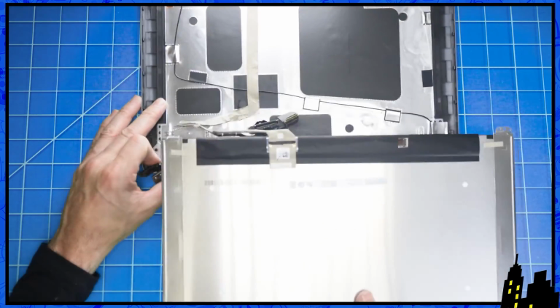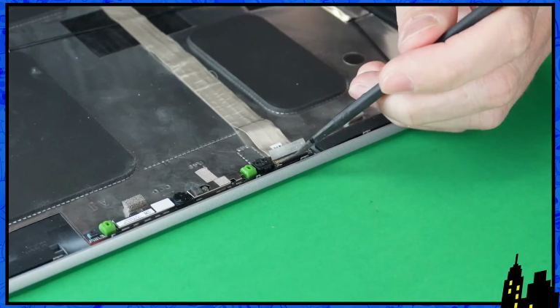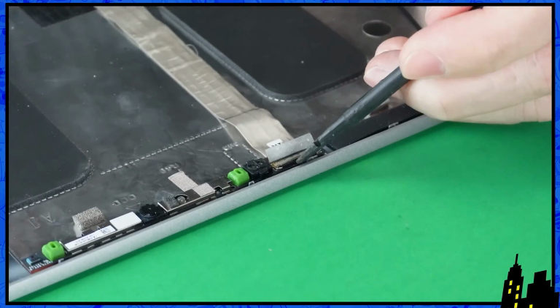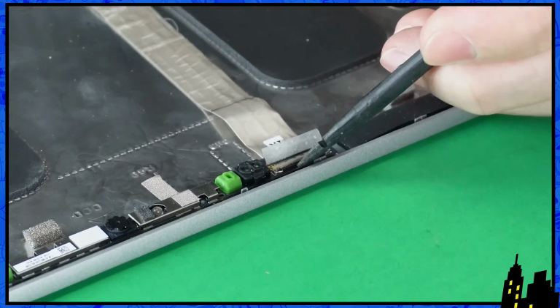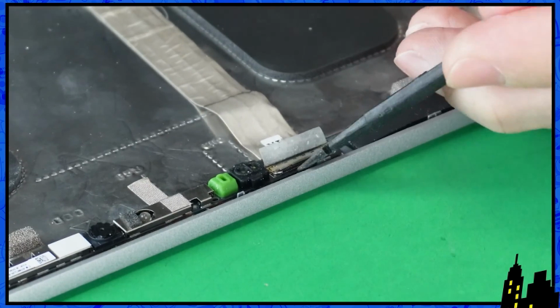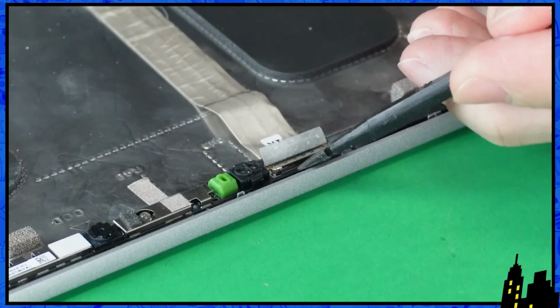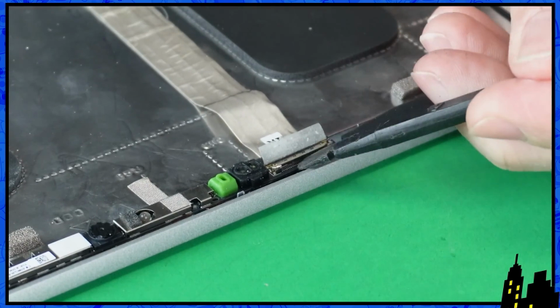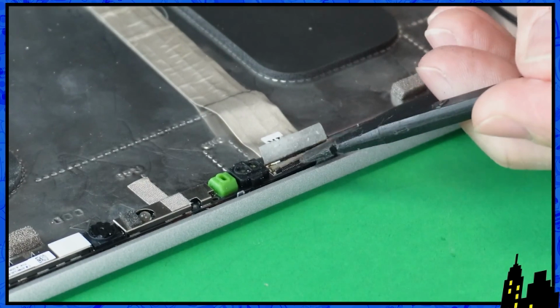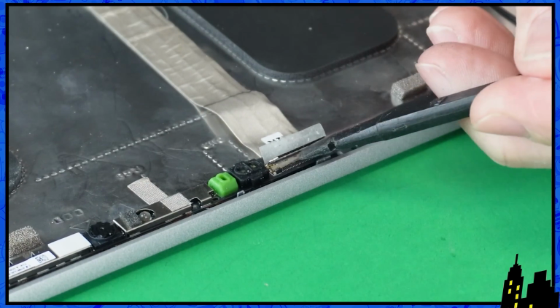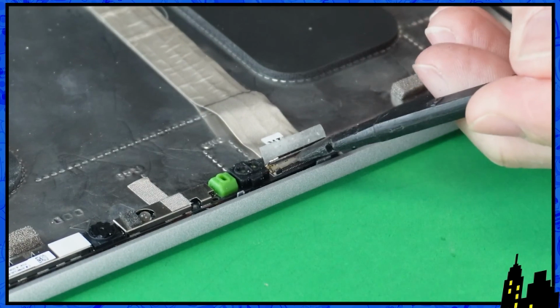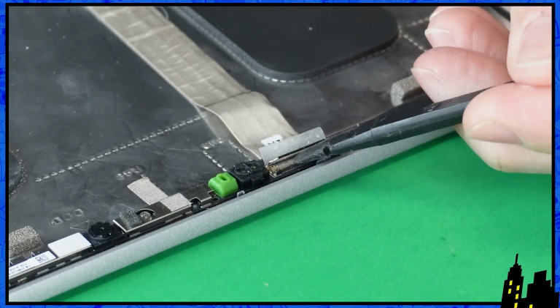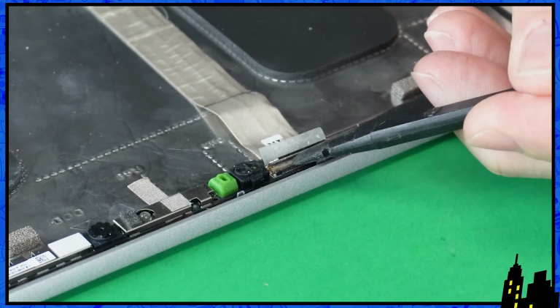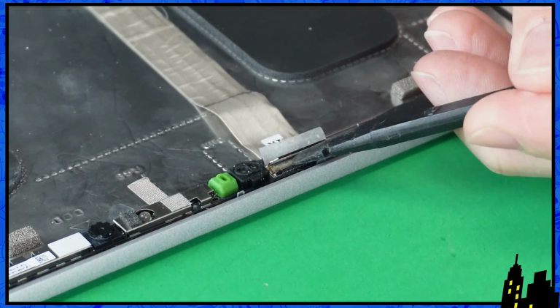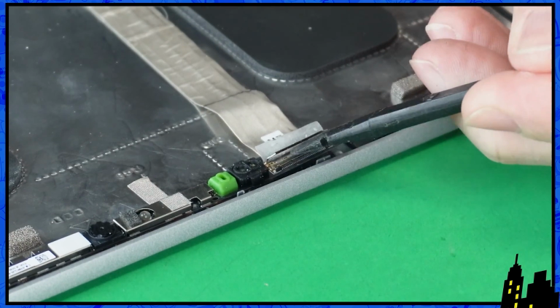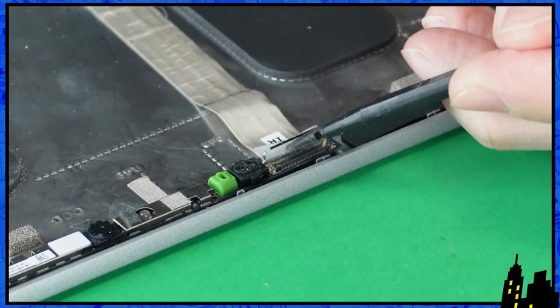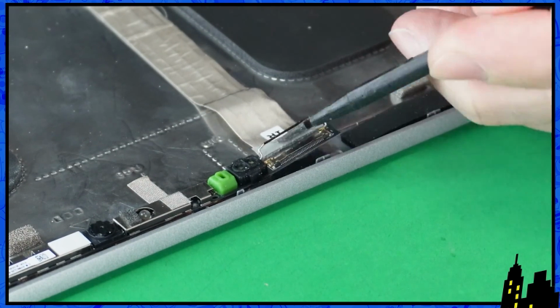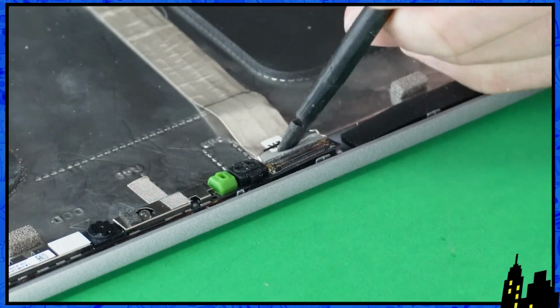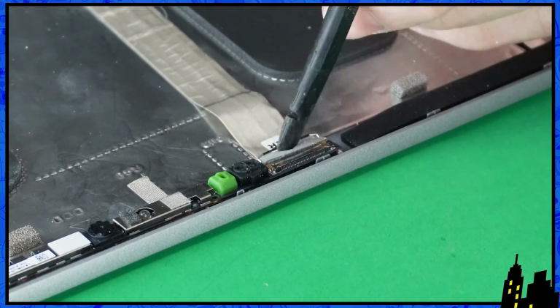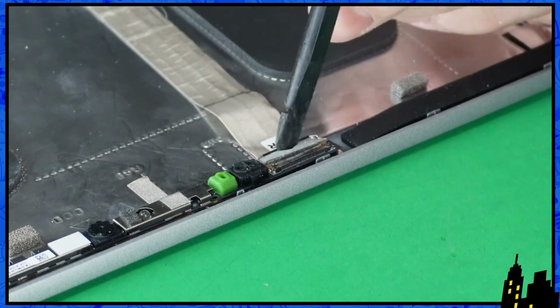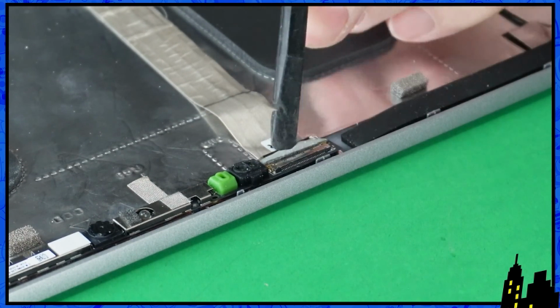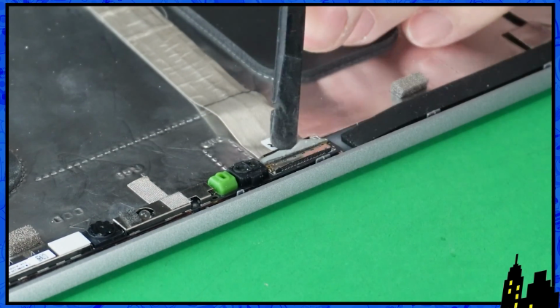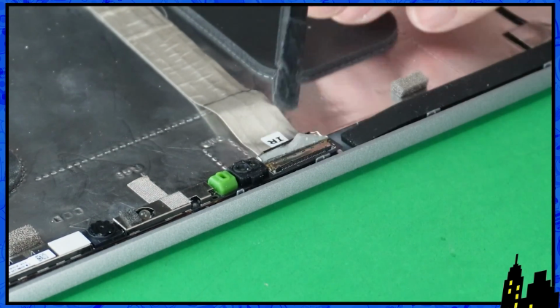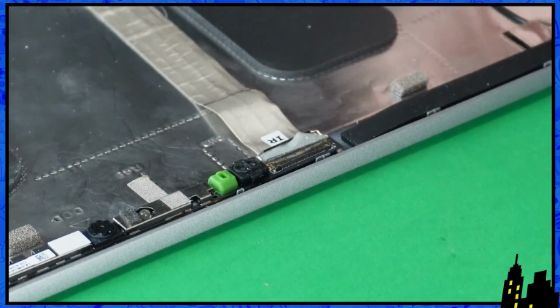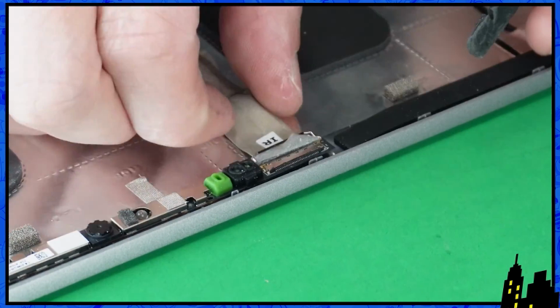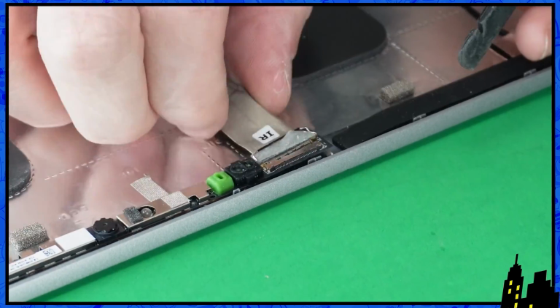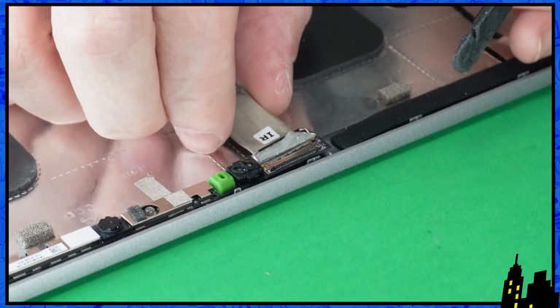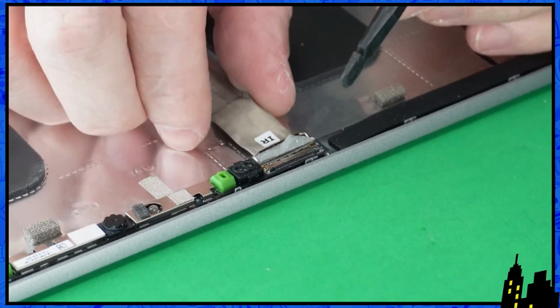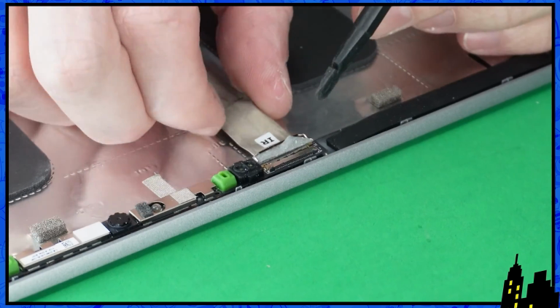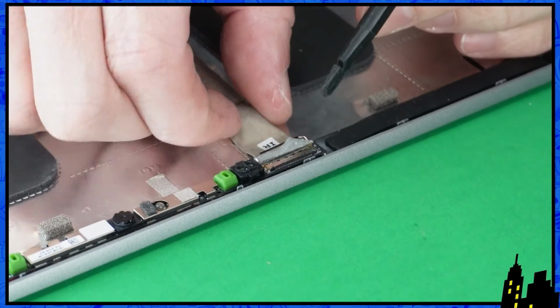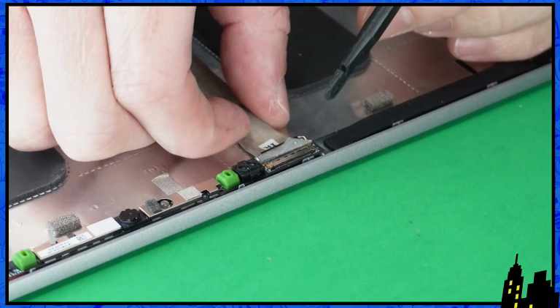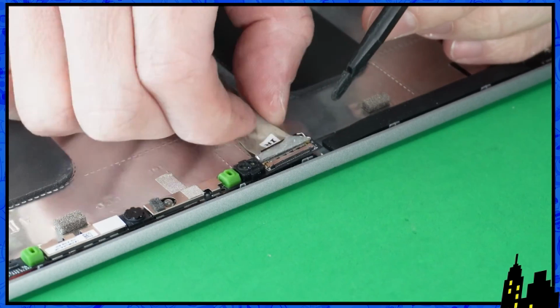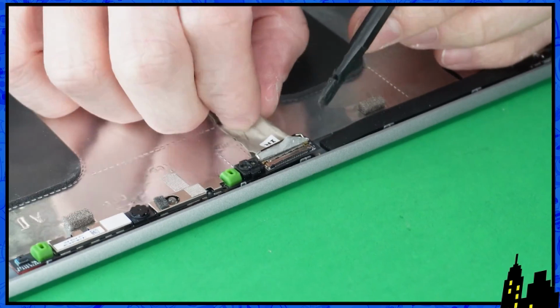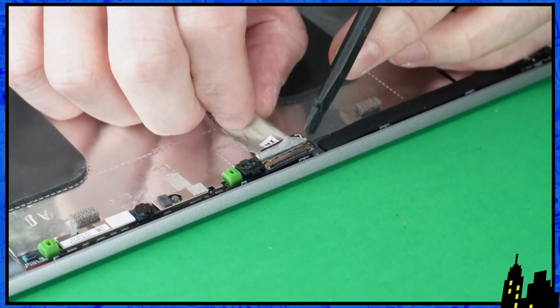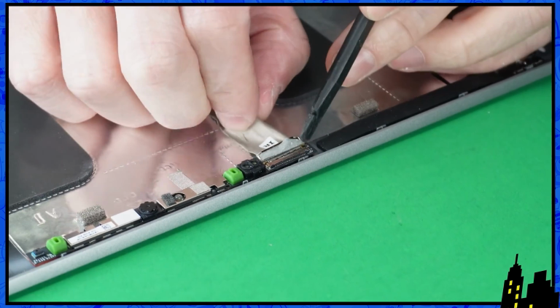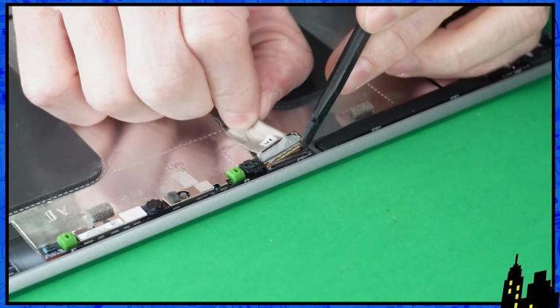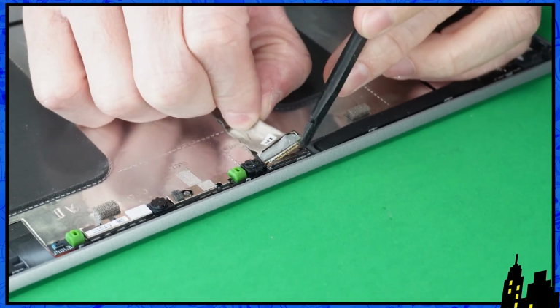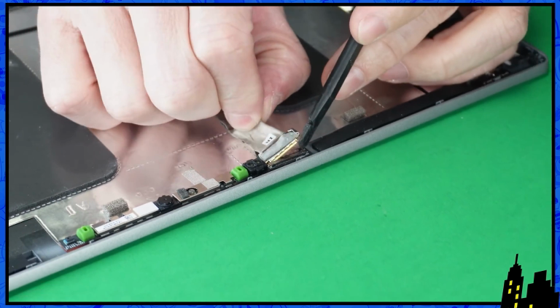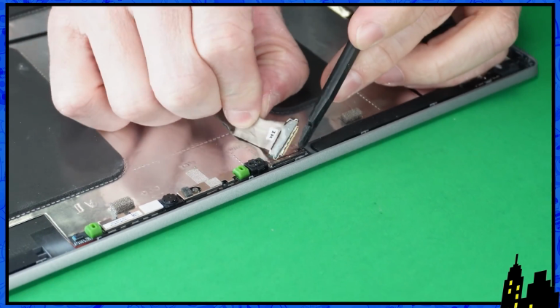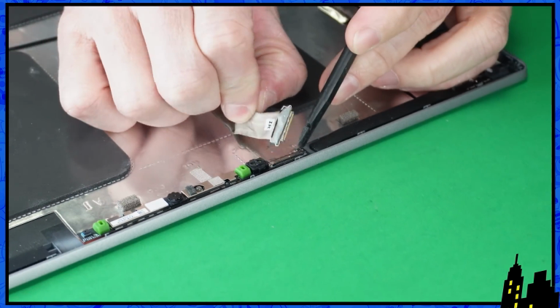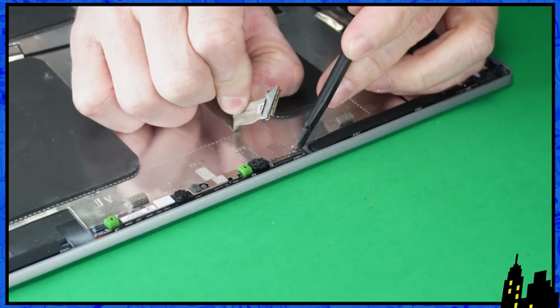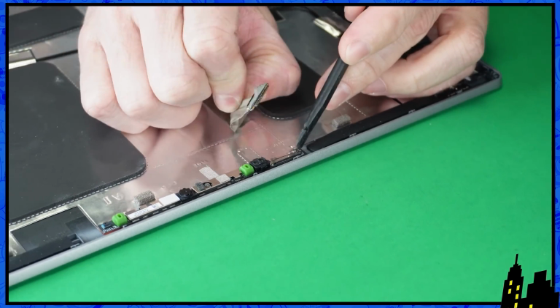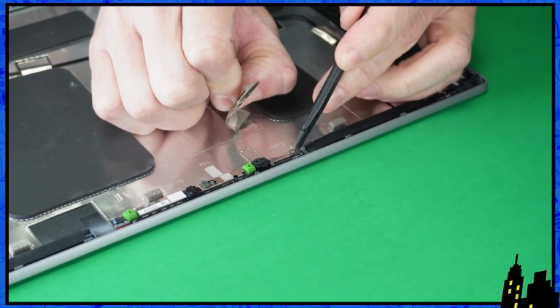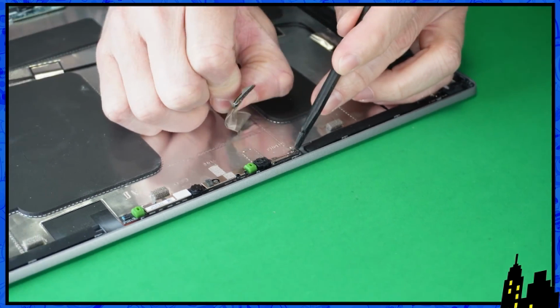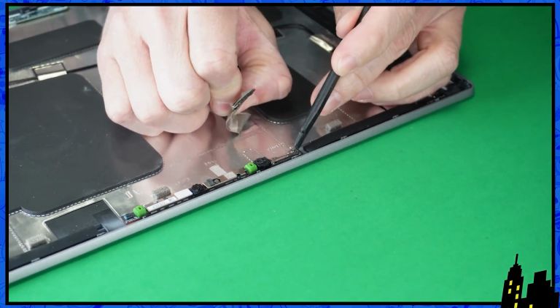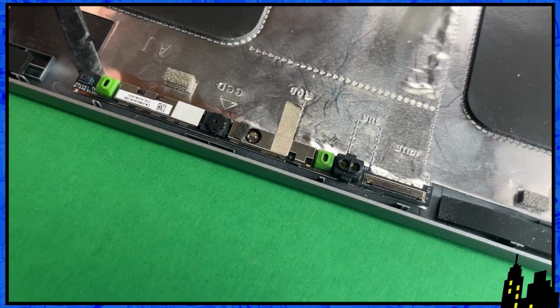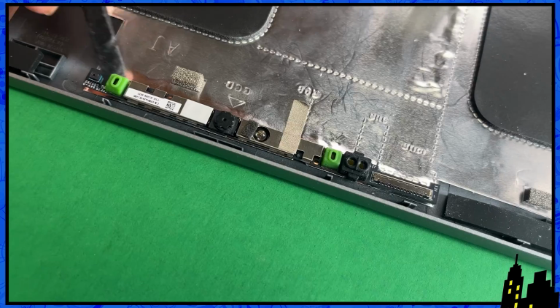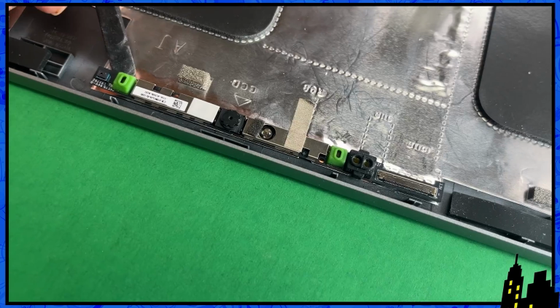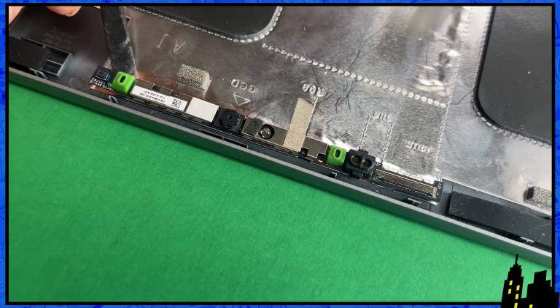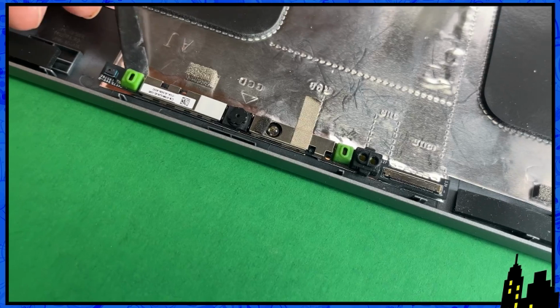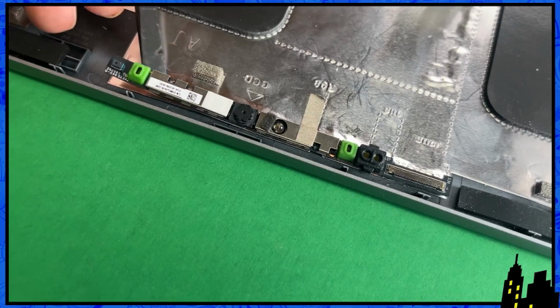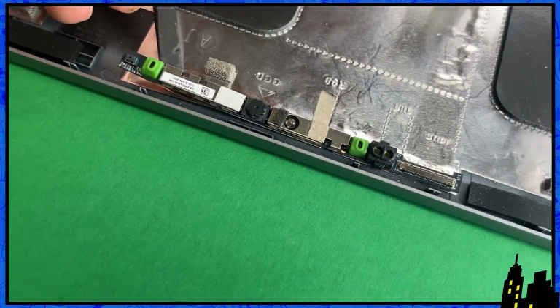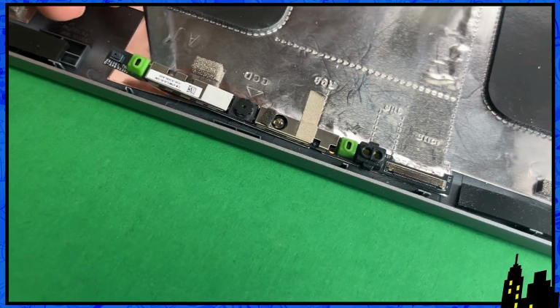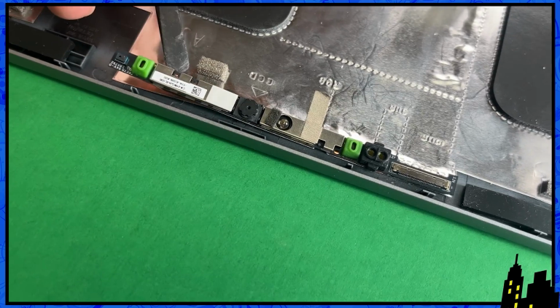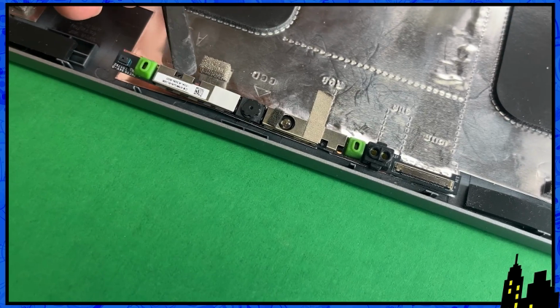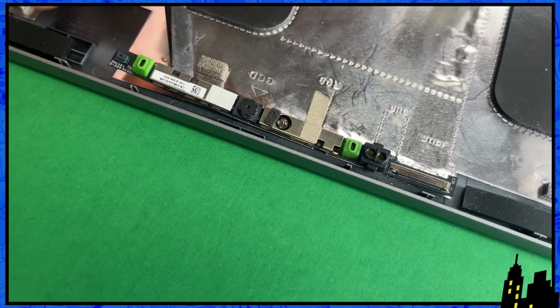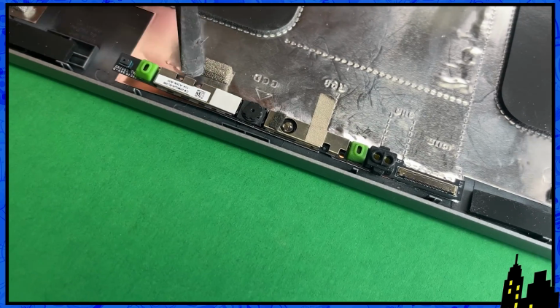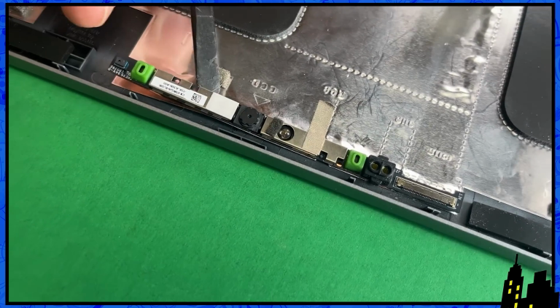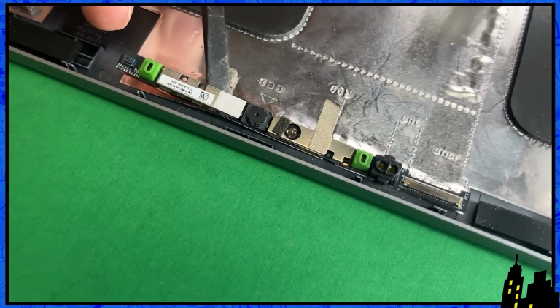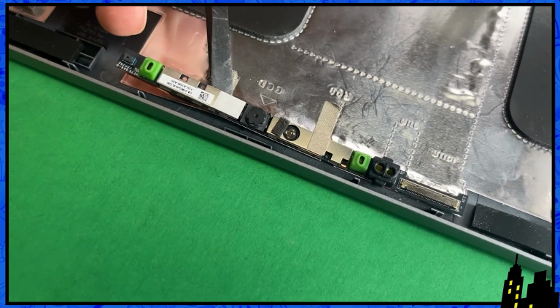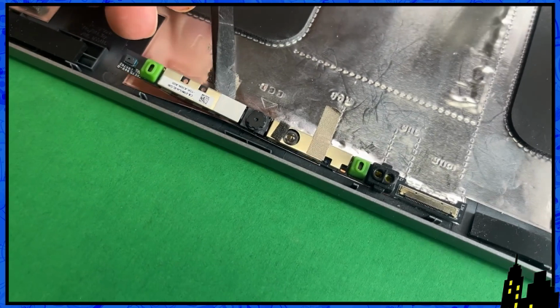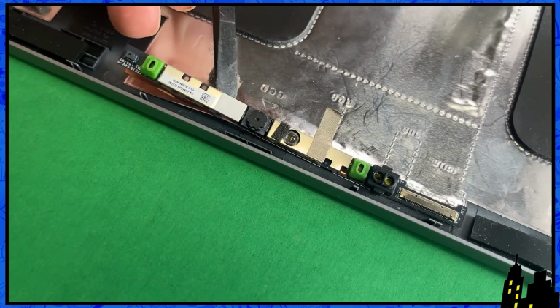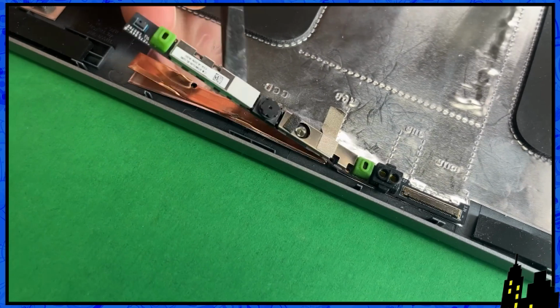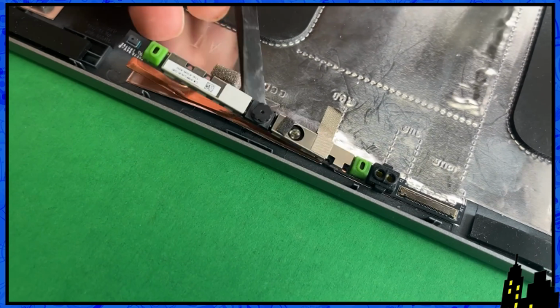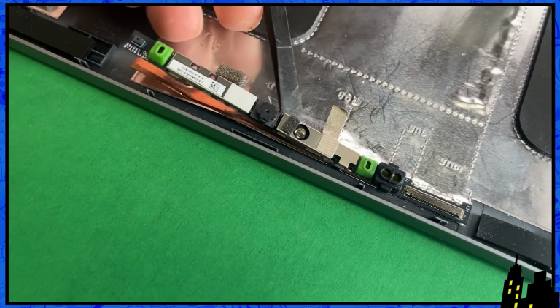Now unsnap the locking clip and disconnect the camera connector. Then remove the web camera.